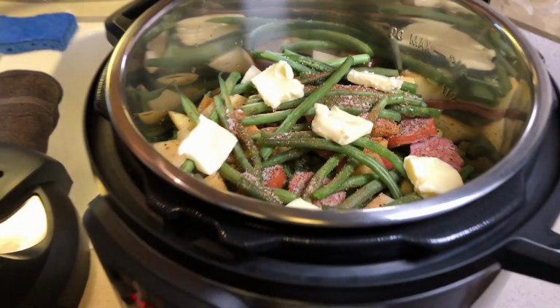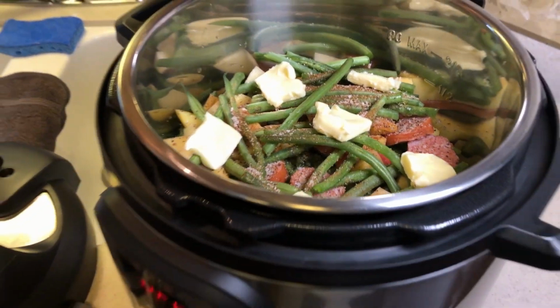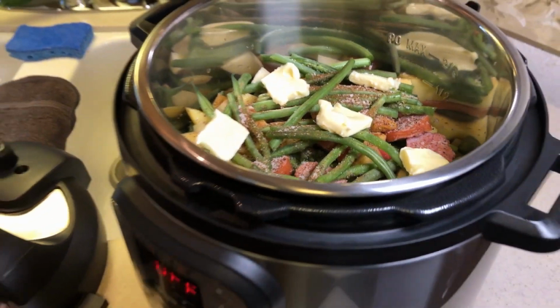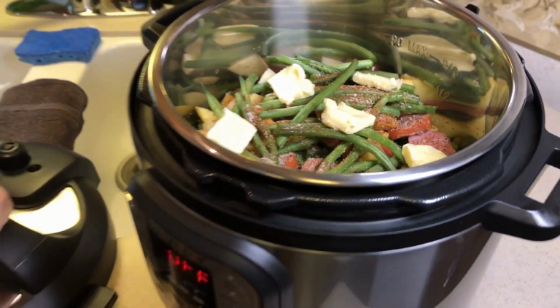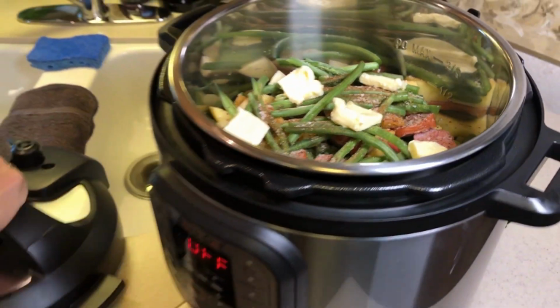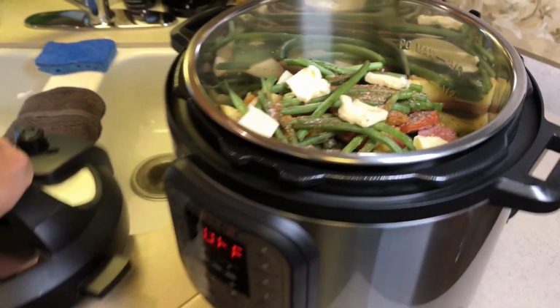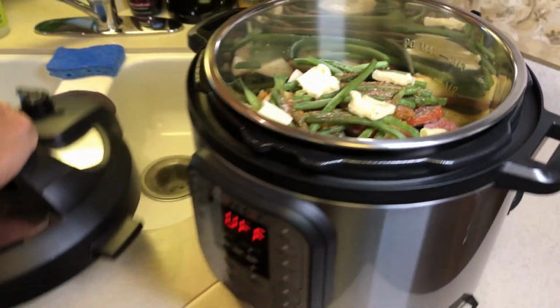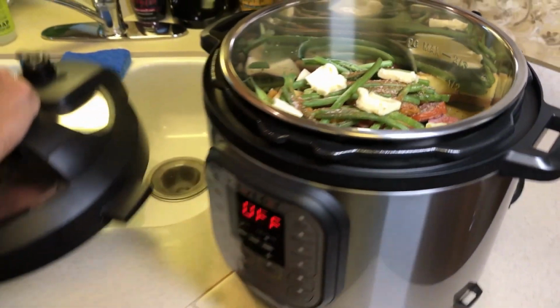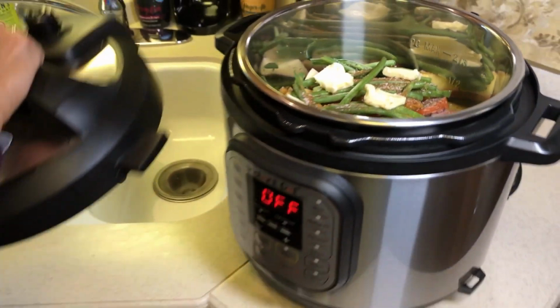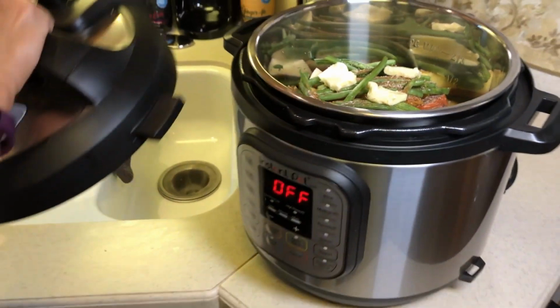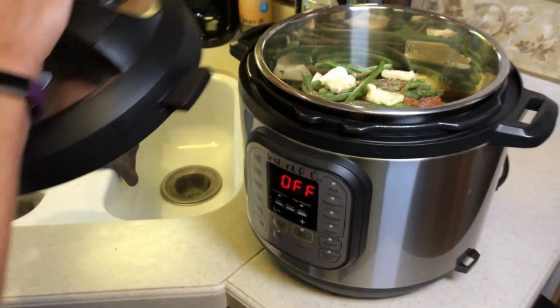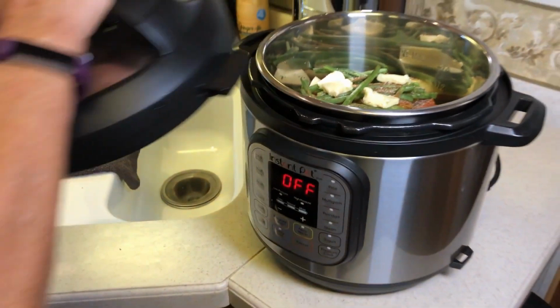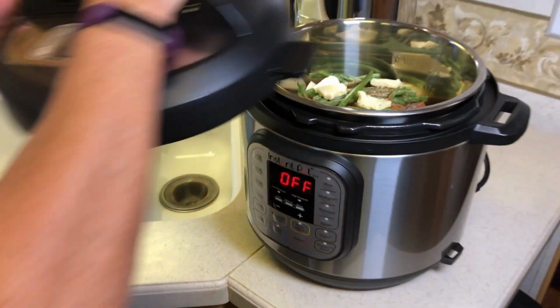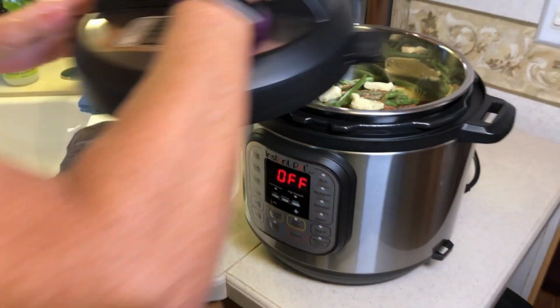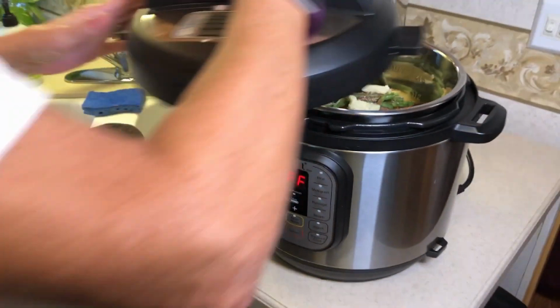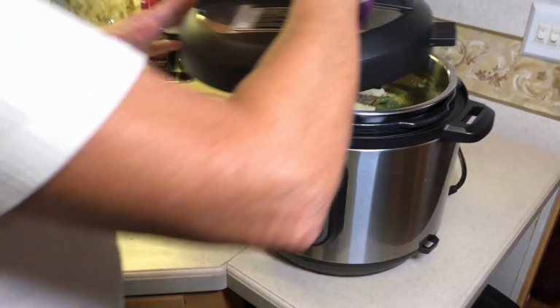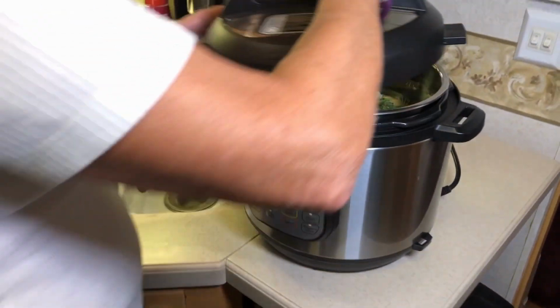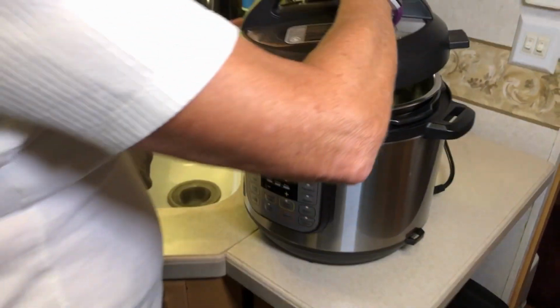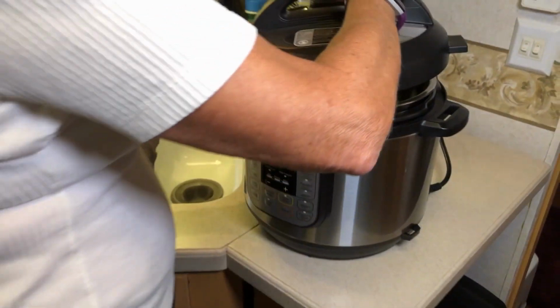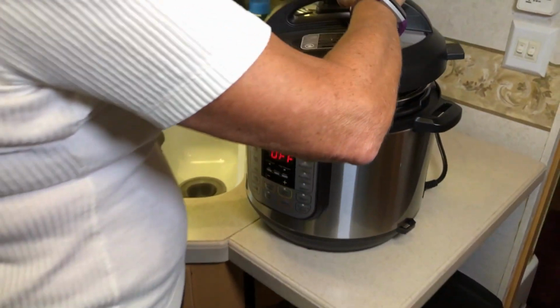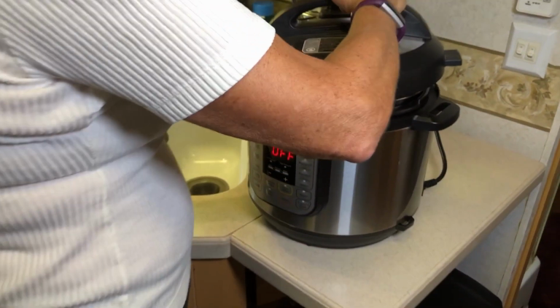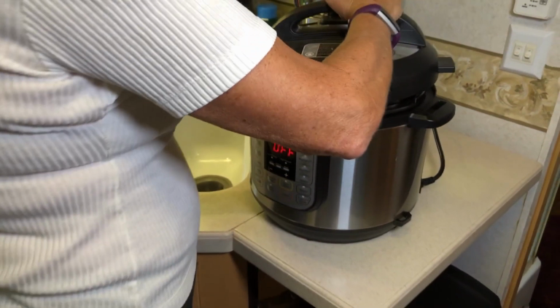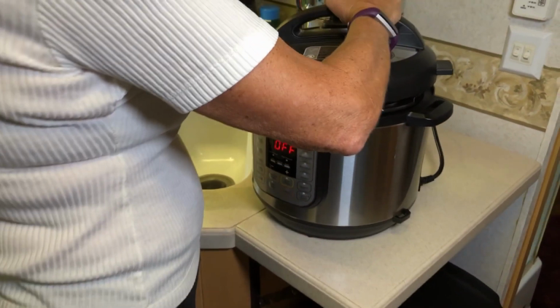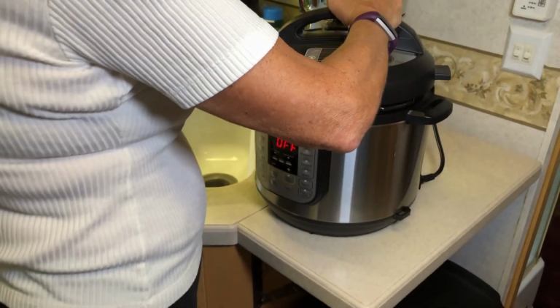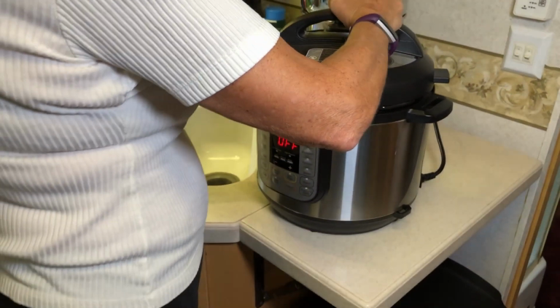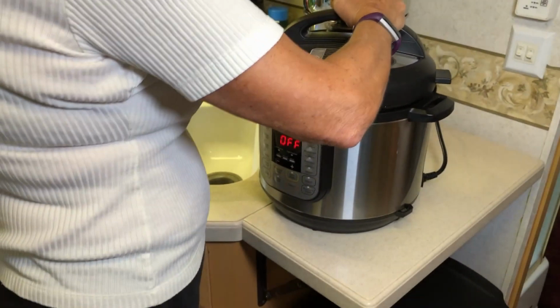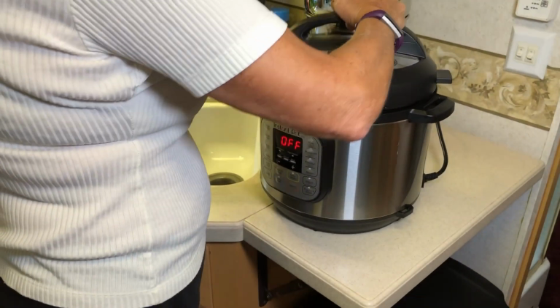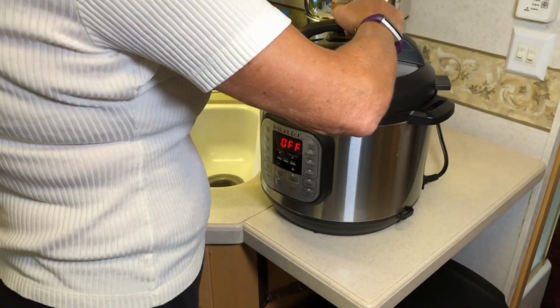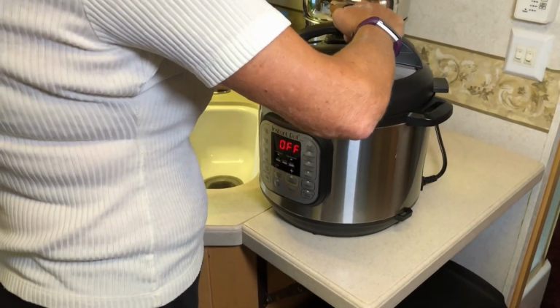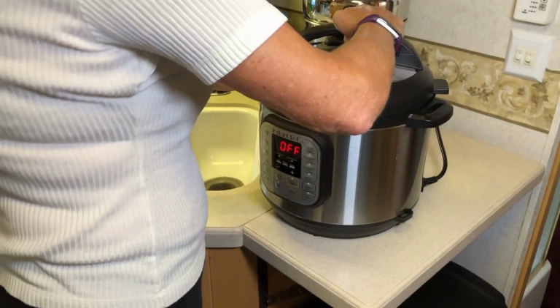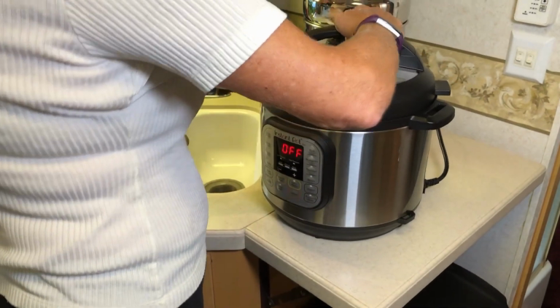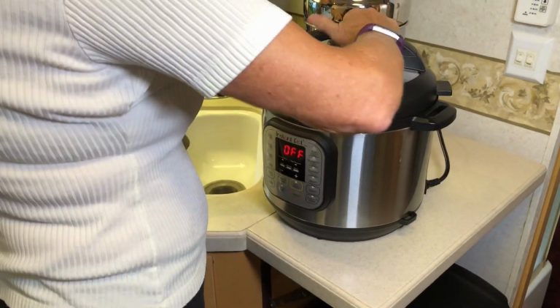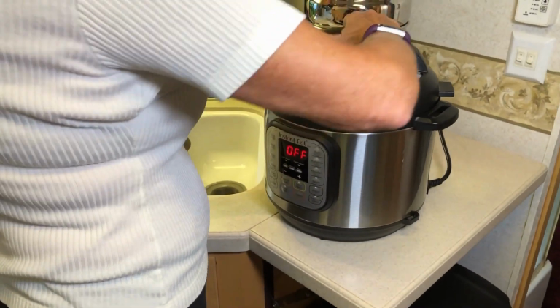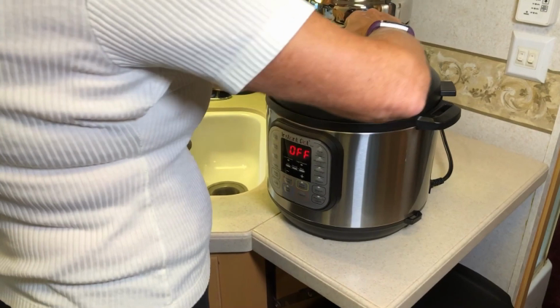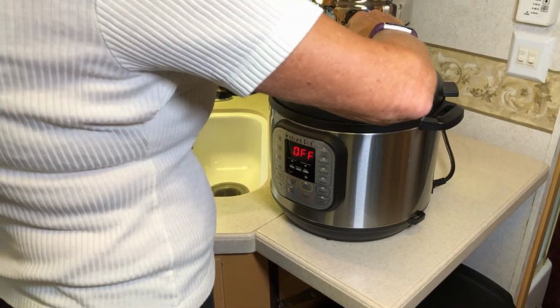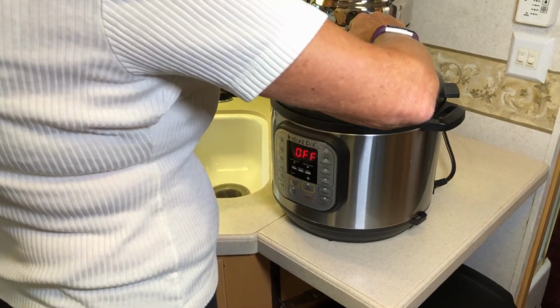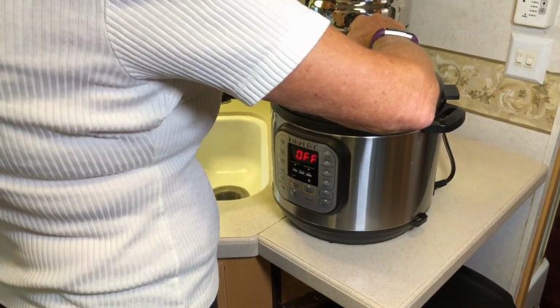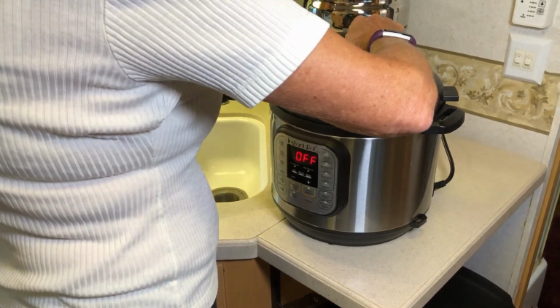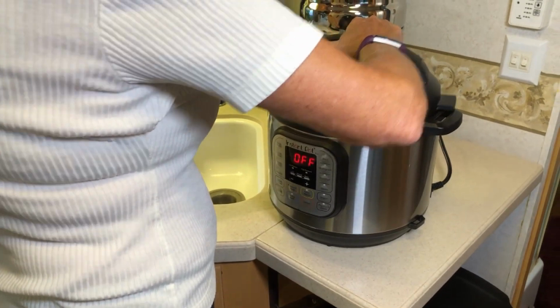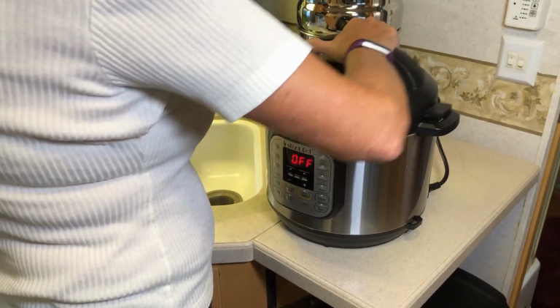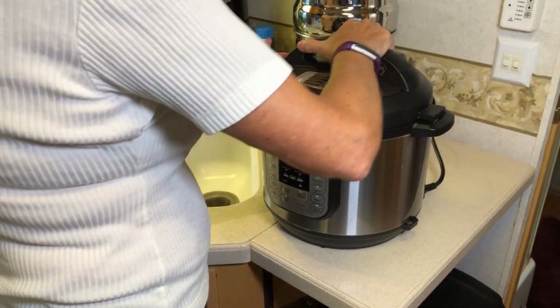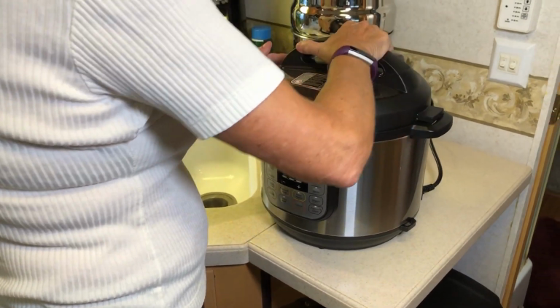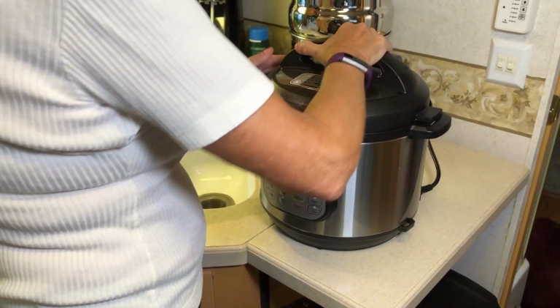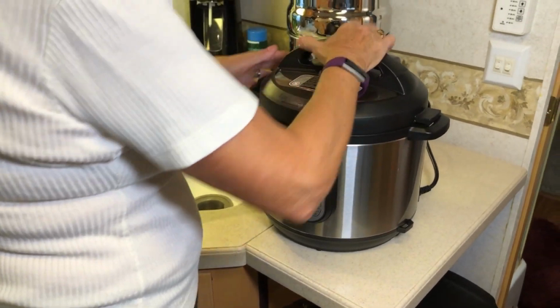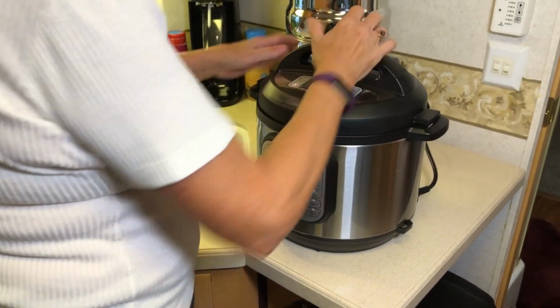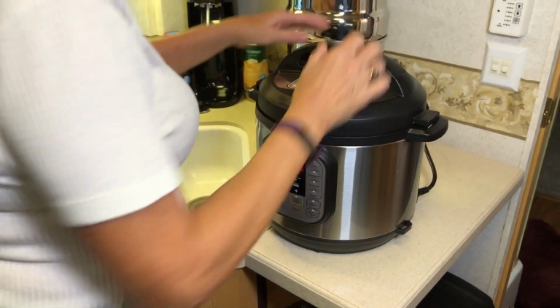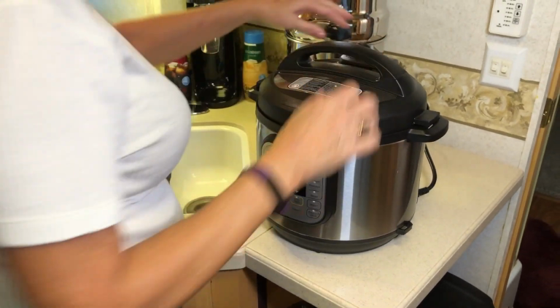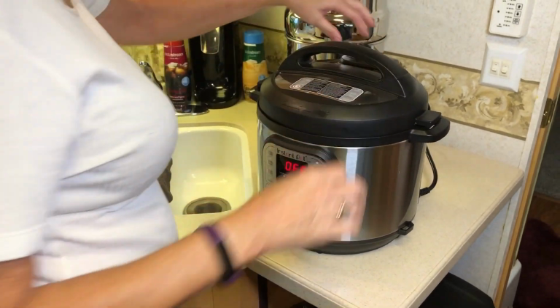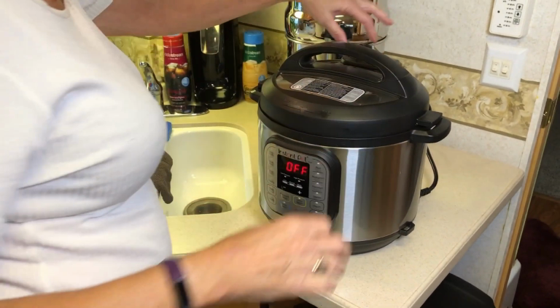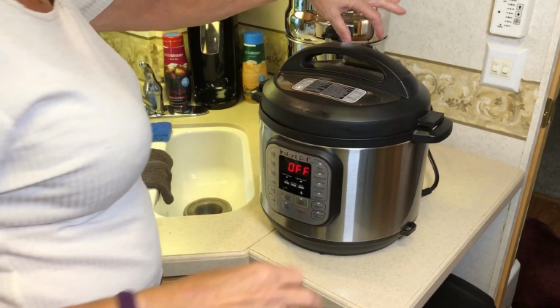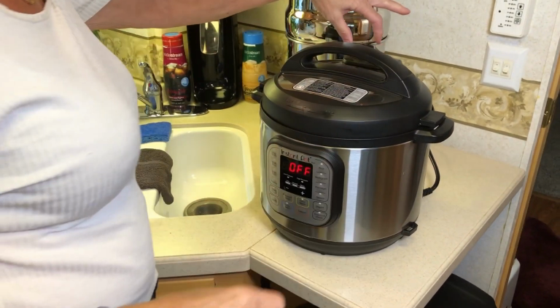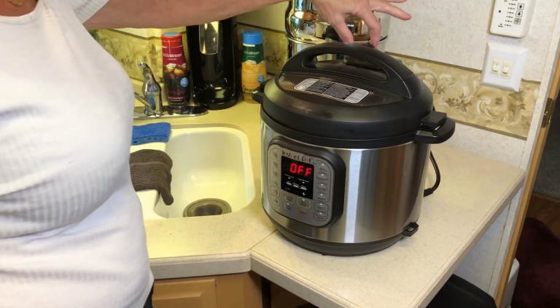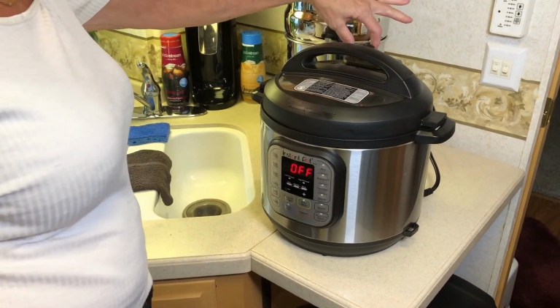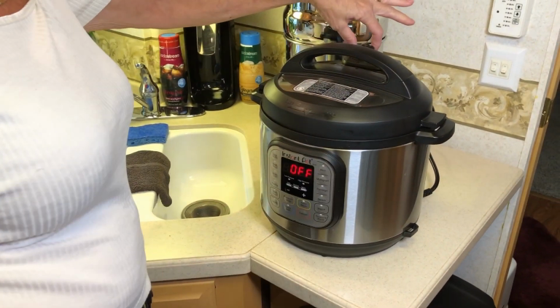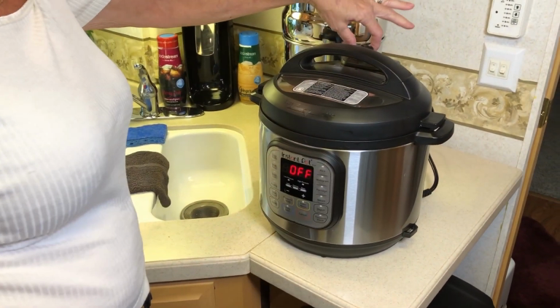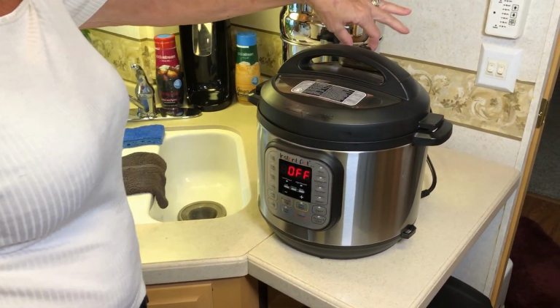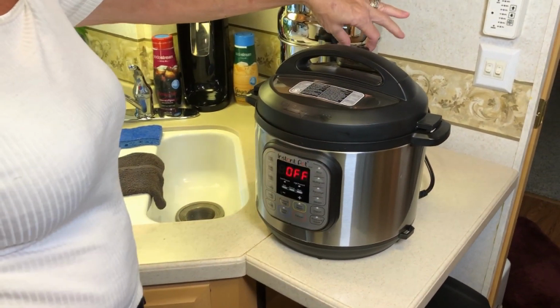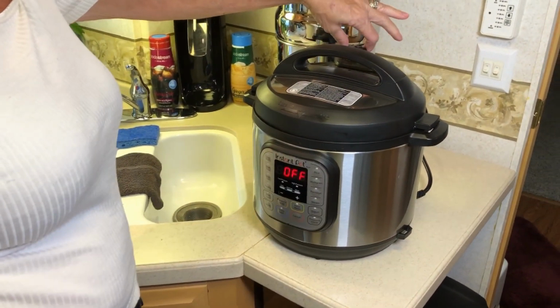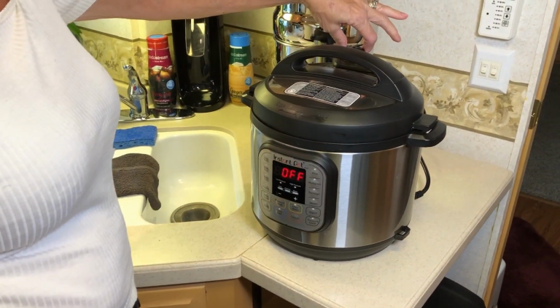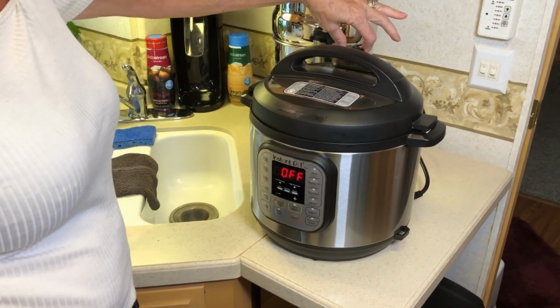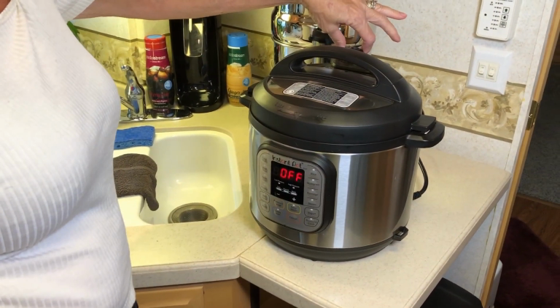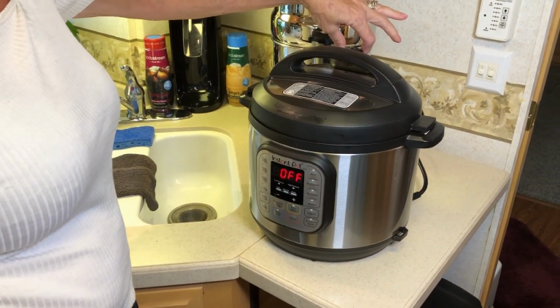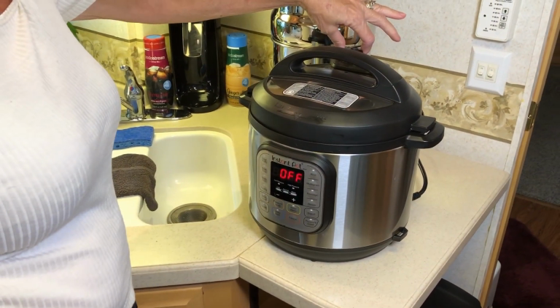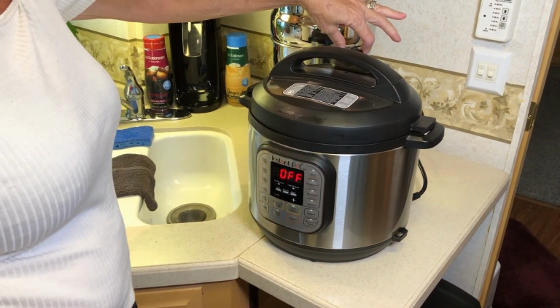Well, it's very simple, Dwayne. You just put the top onto the Instant Pot, turn it, and make sure your vent is on.